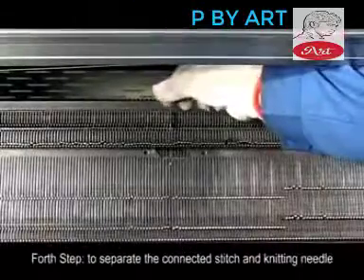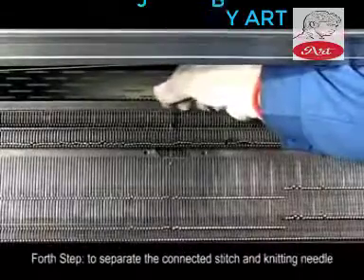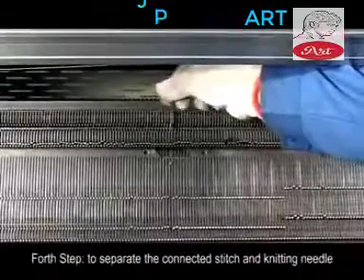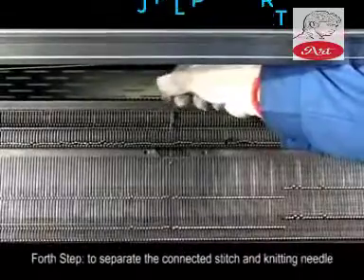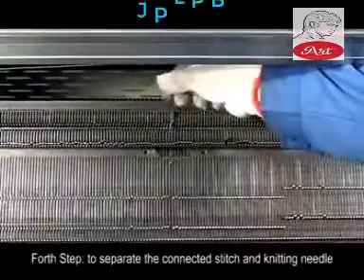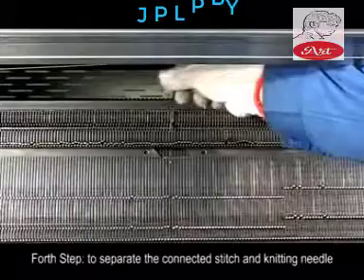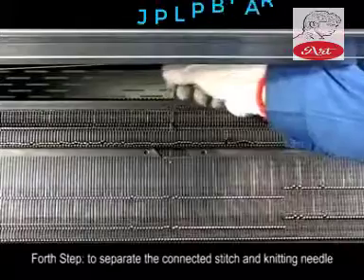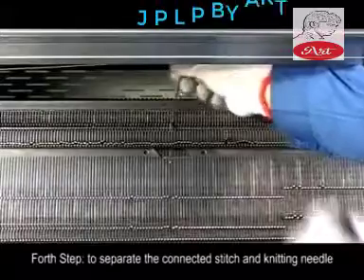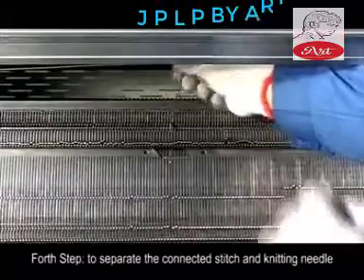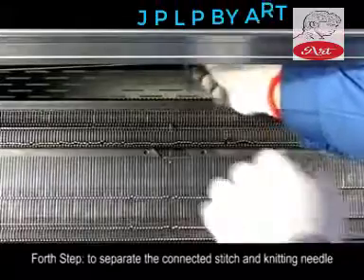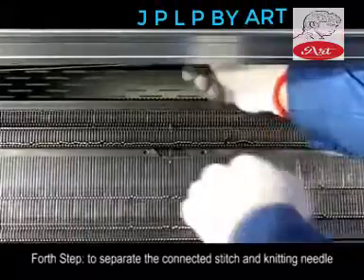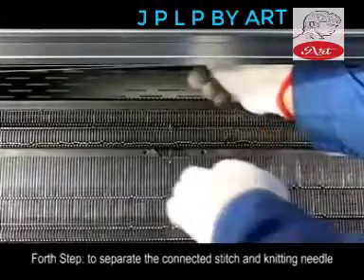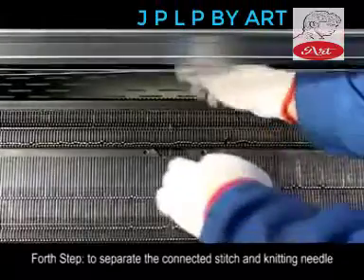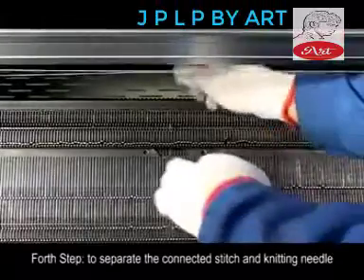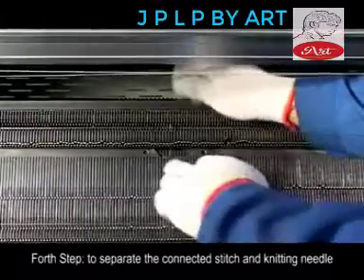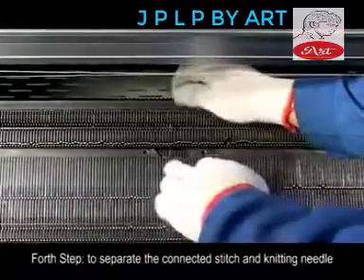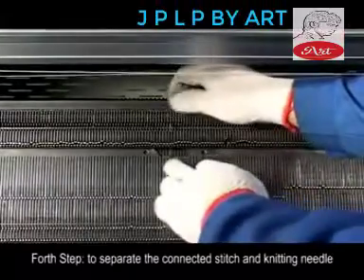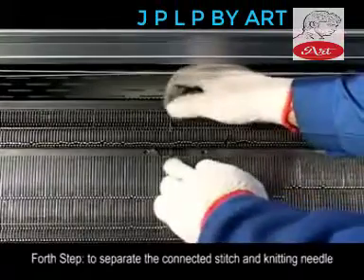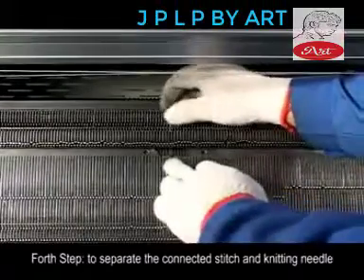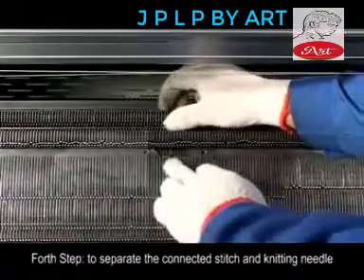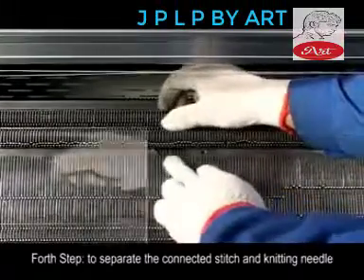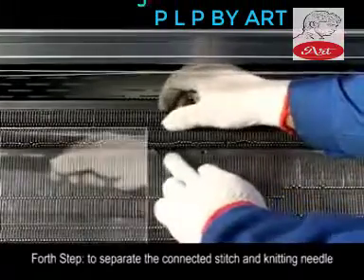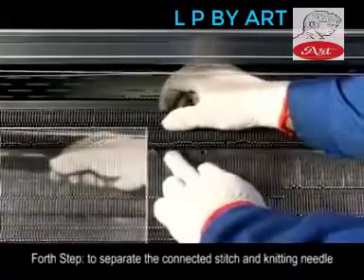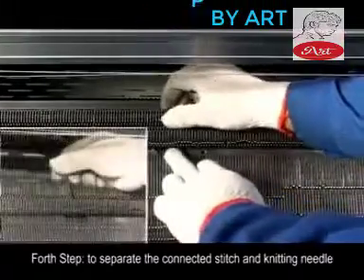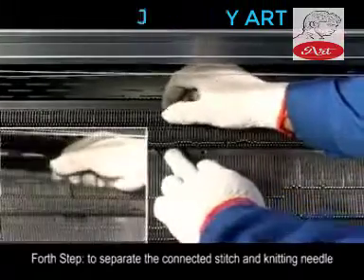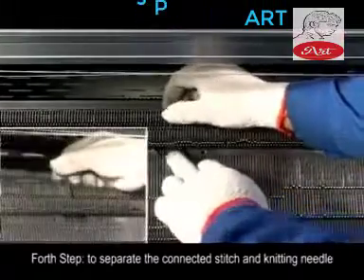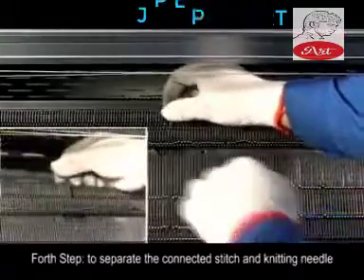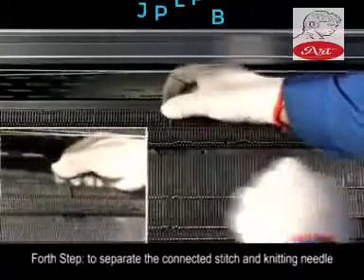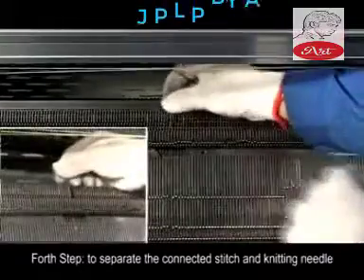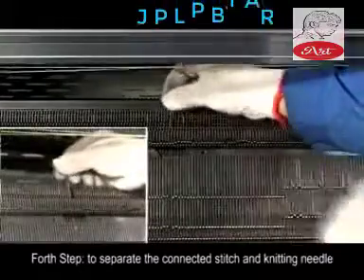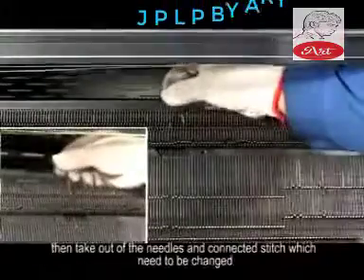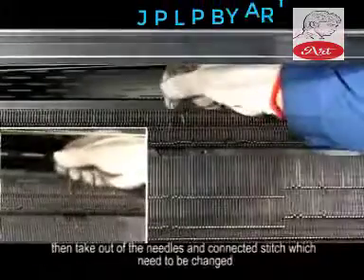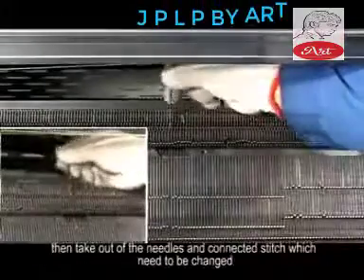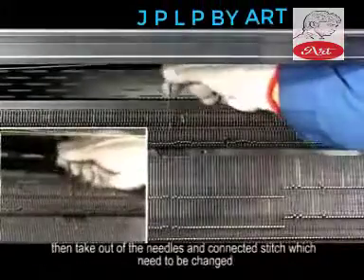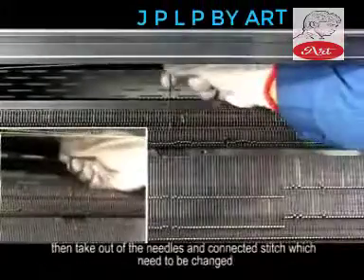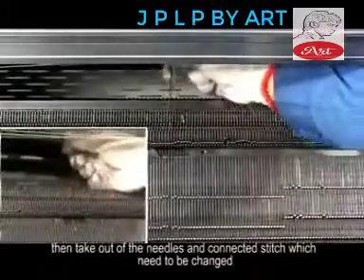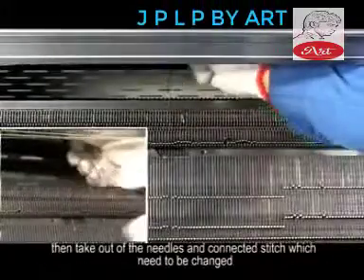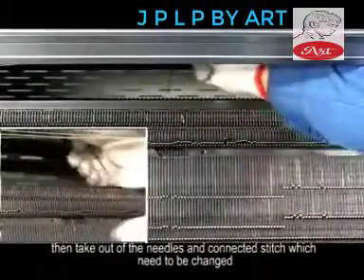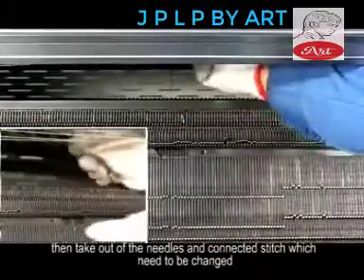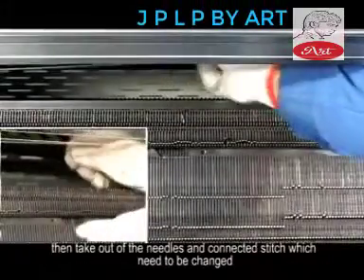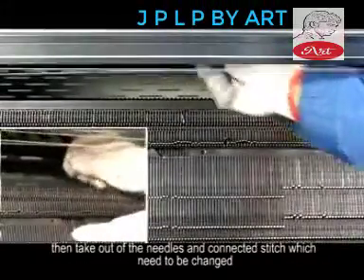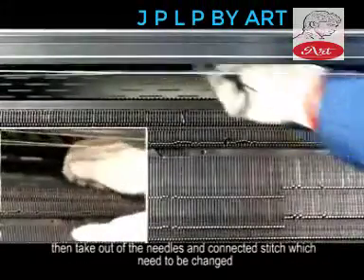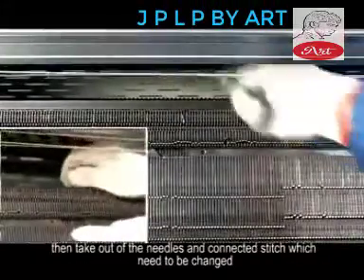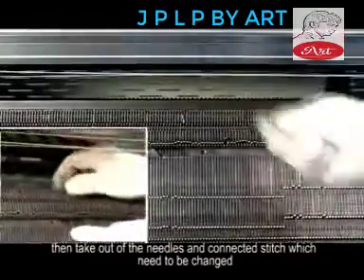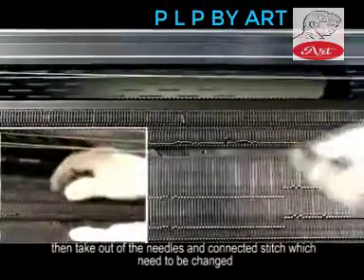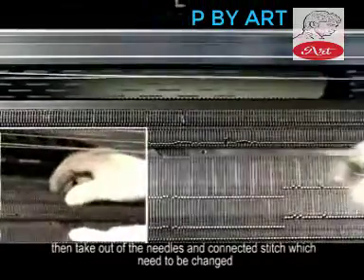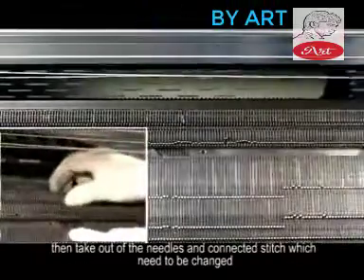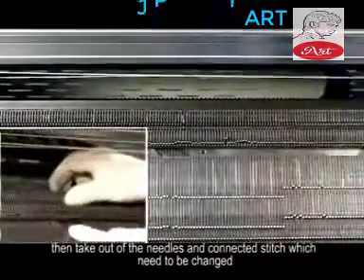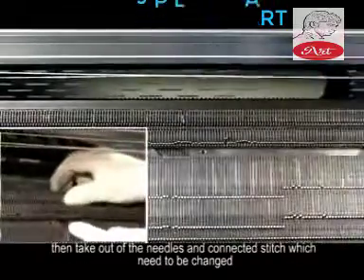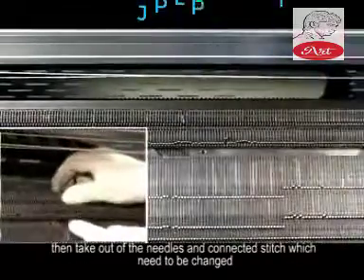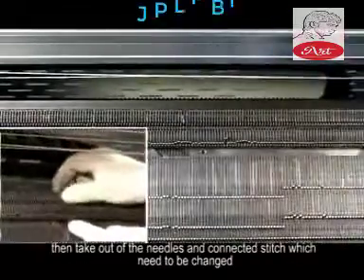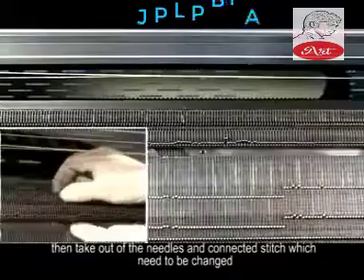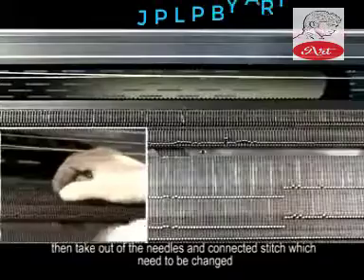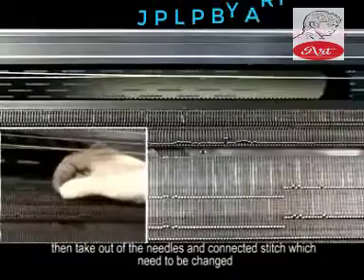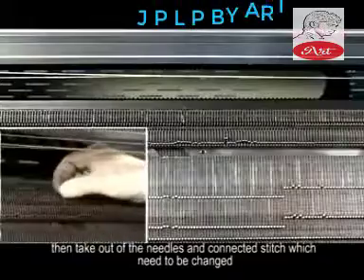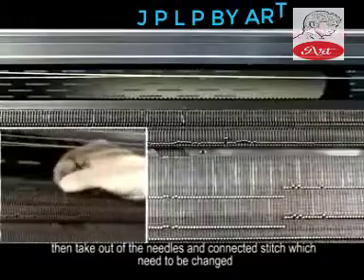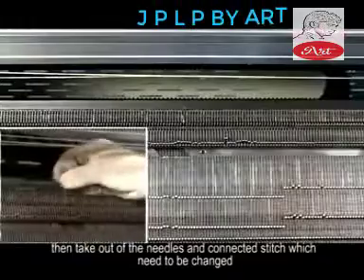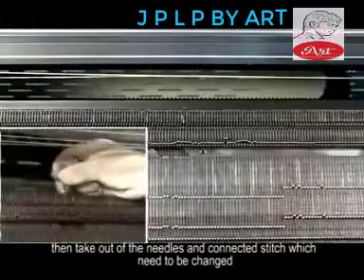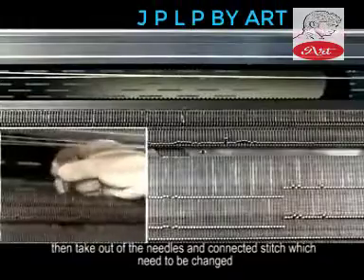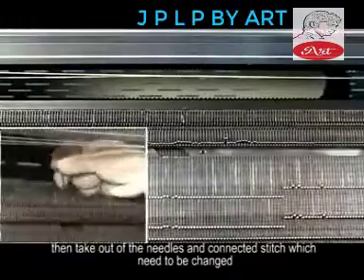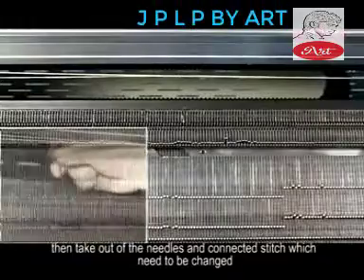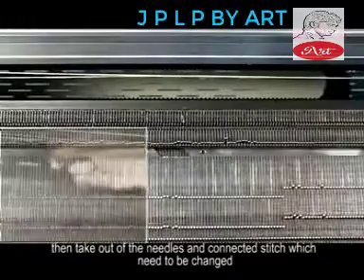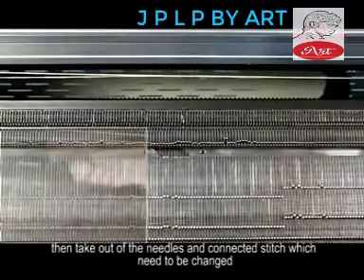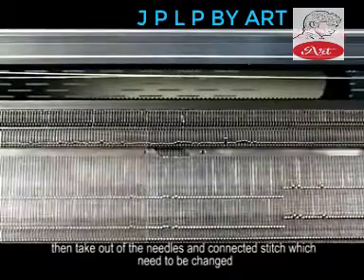Step 4: To separate the connected stitch and knitting needle, then take out the needles and connected stitch which need to be changed.